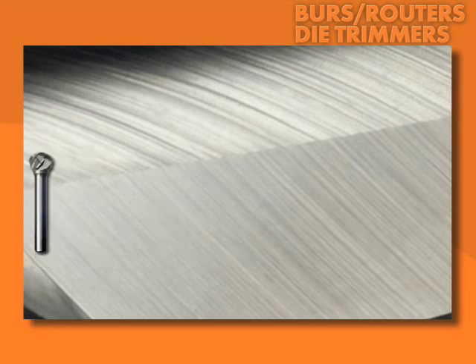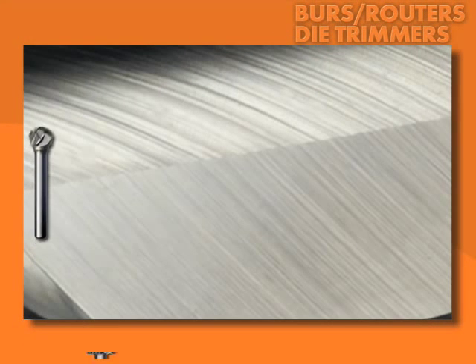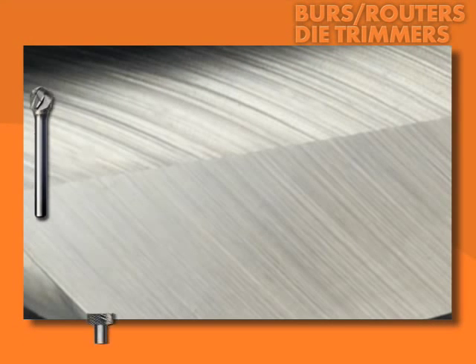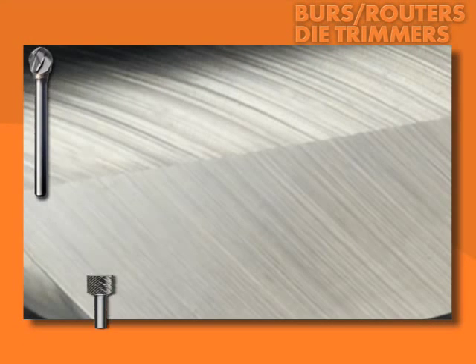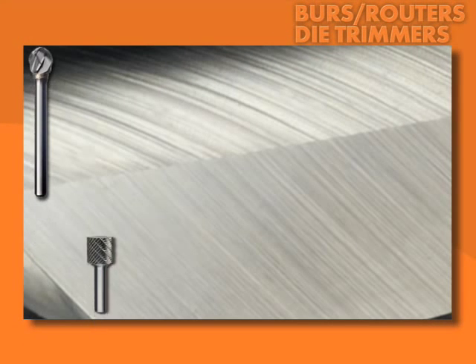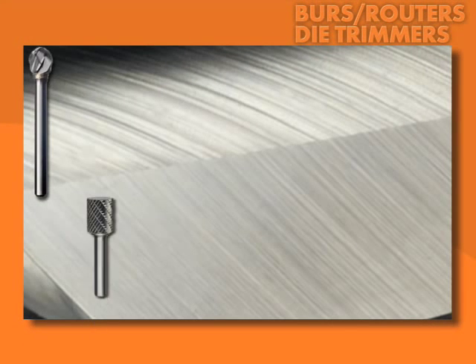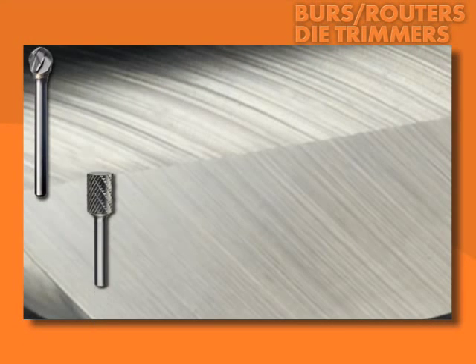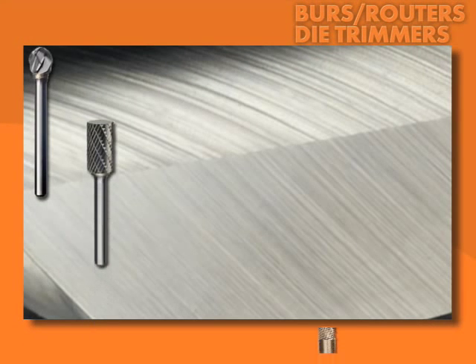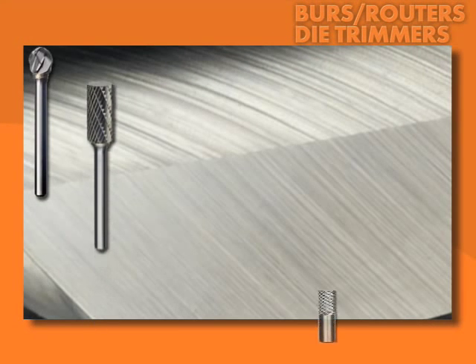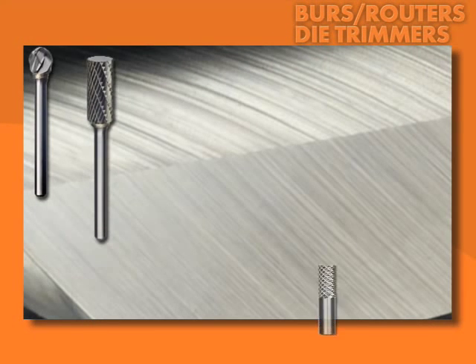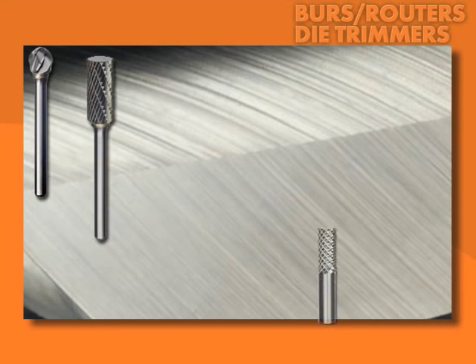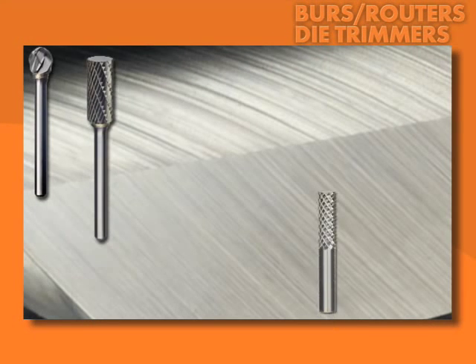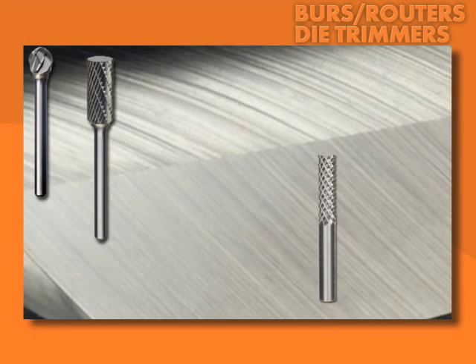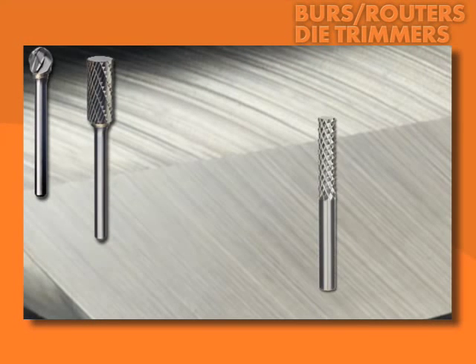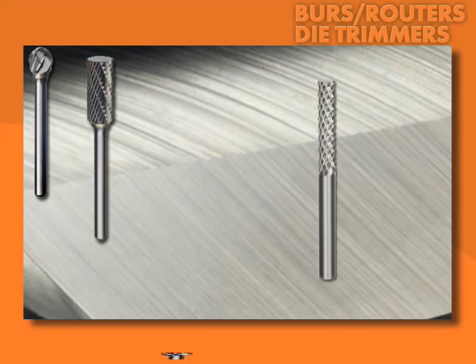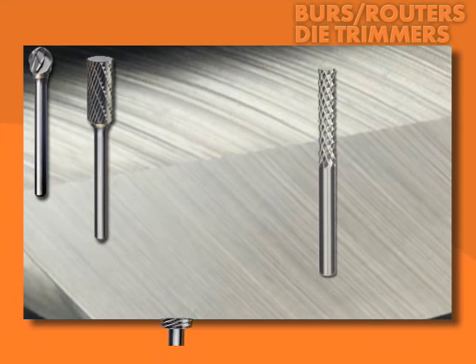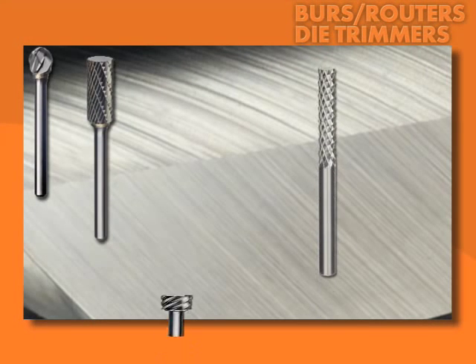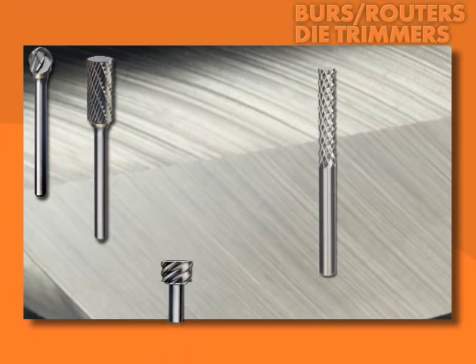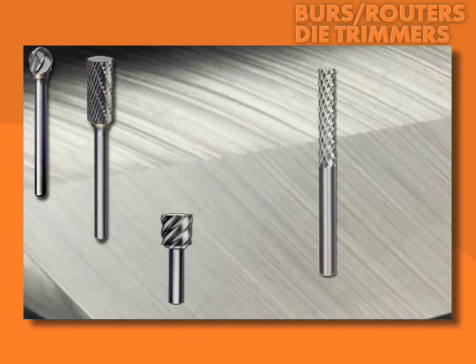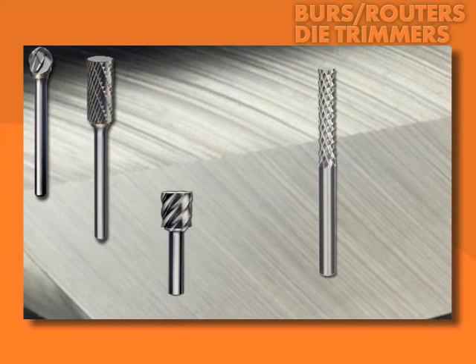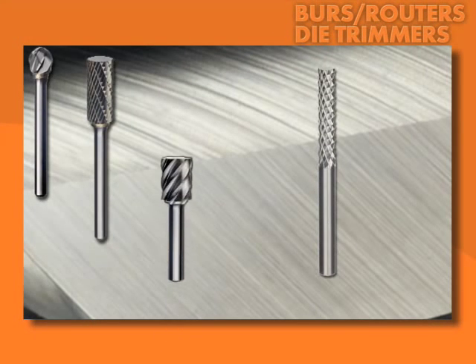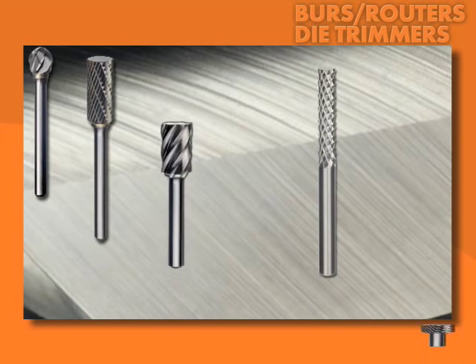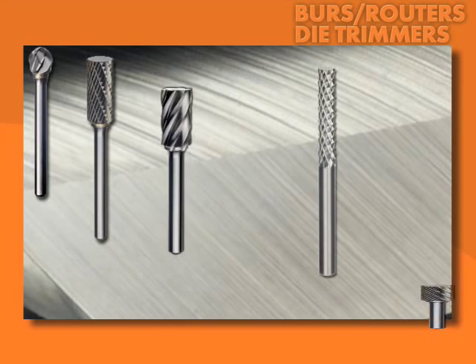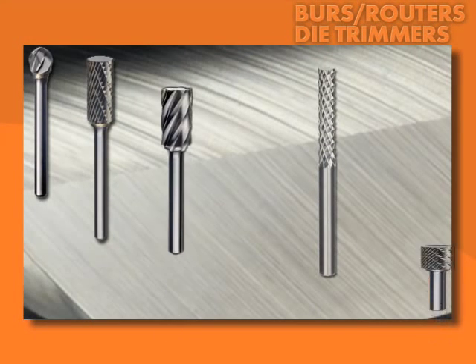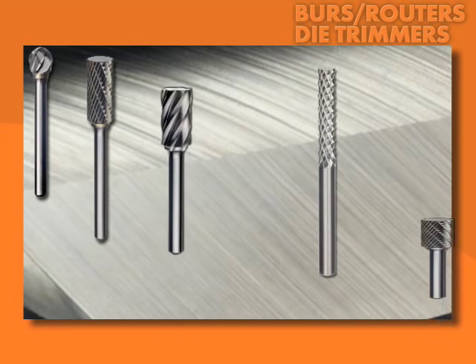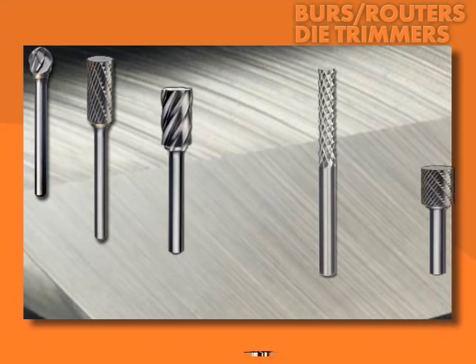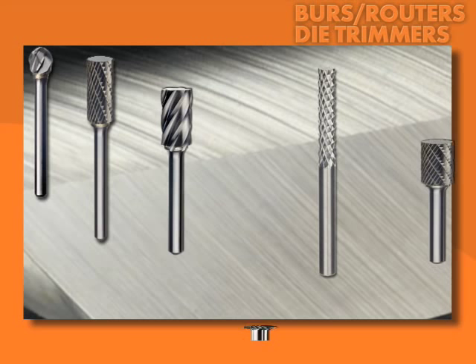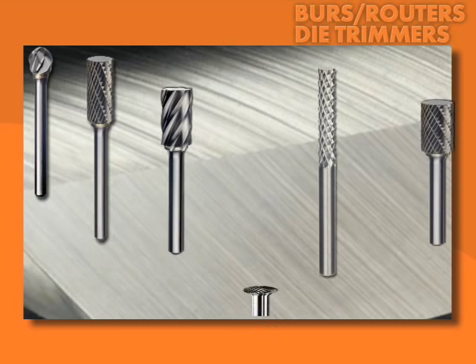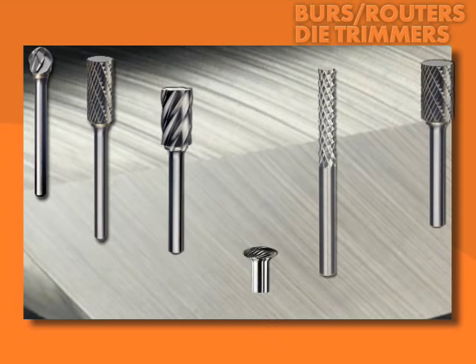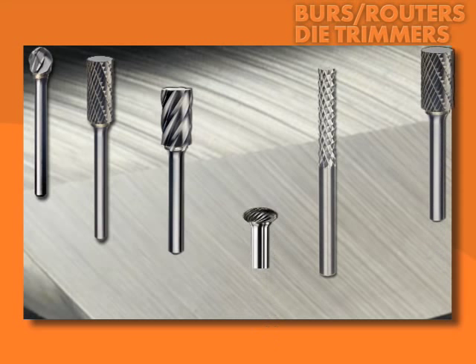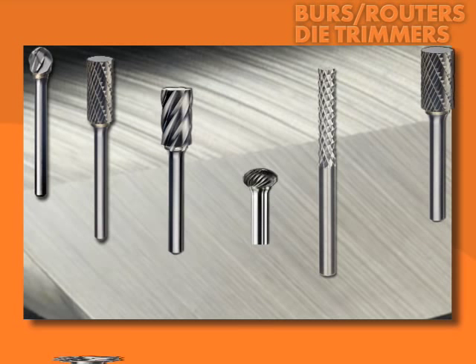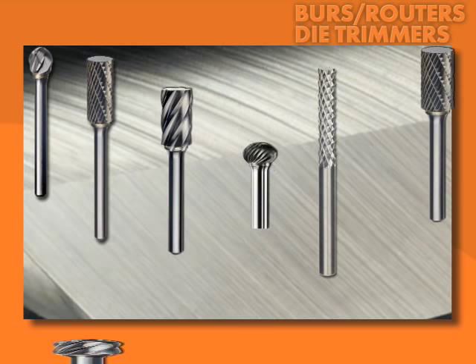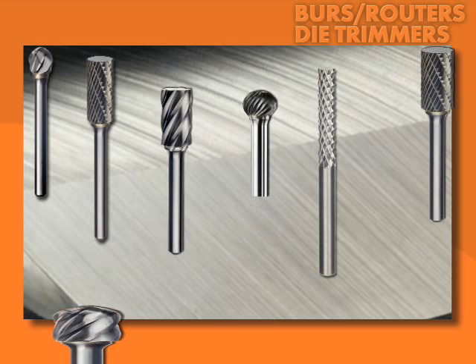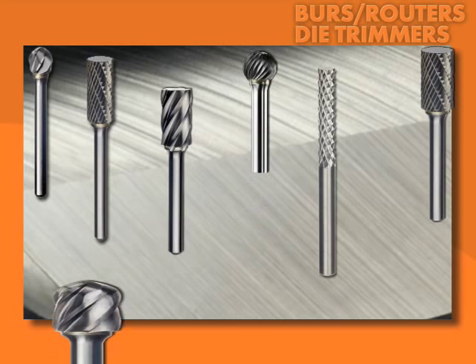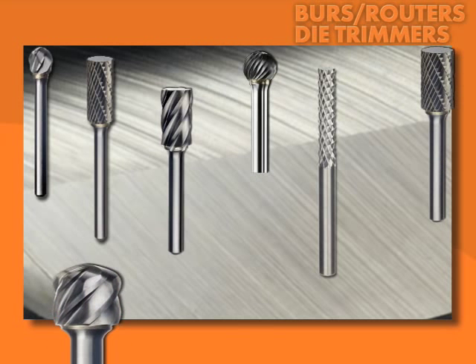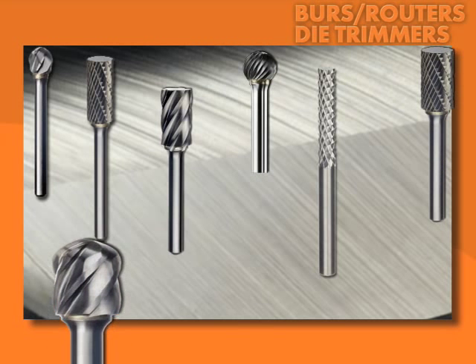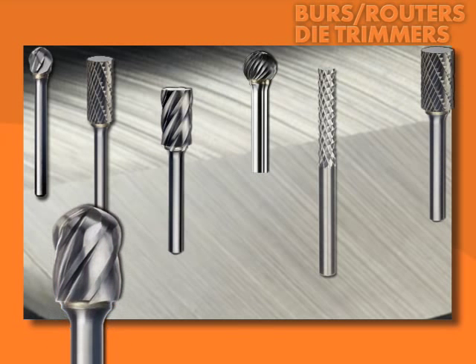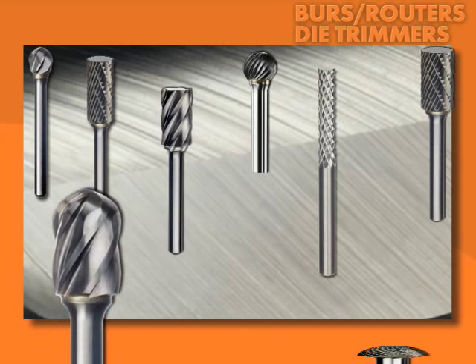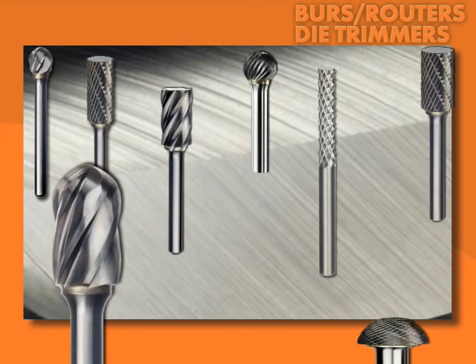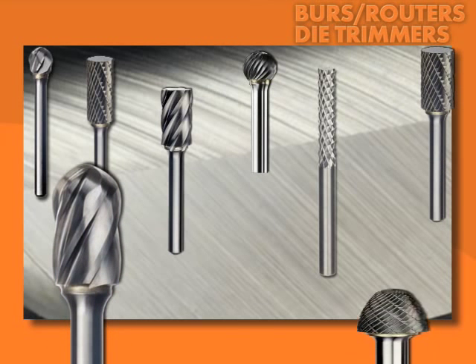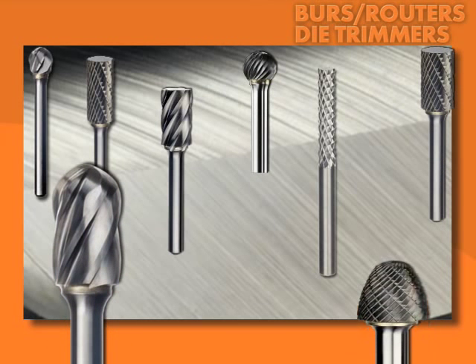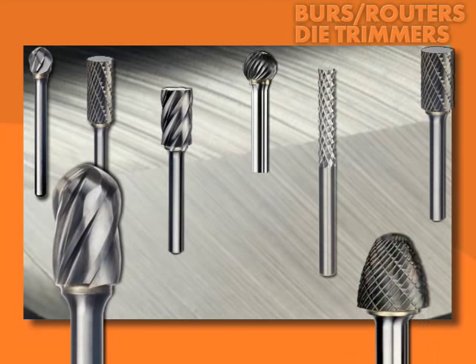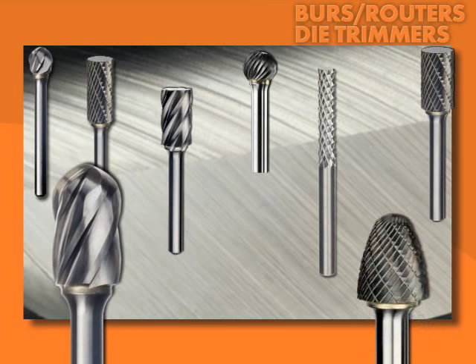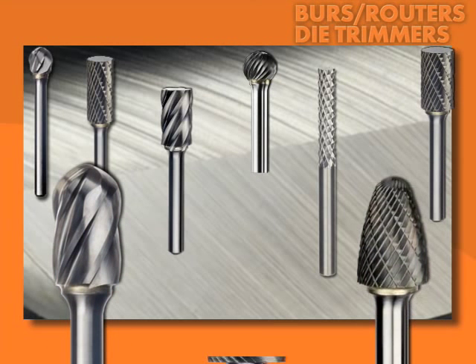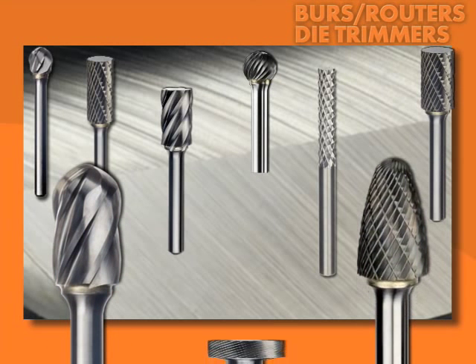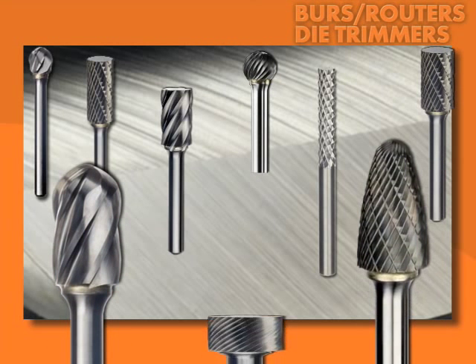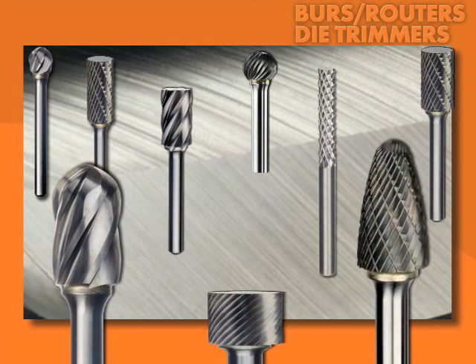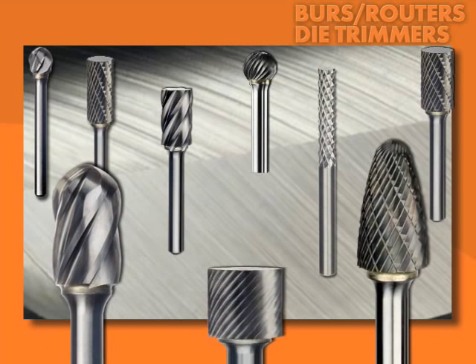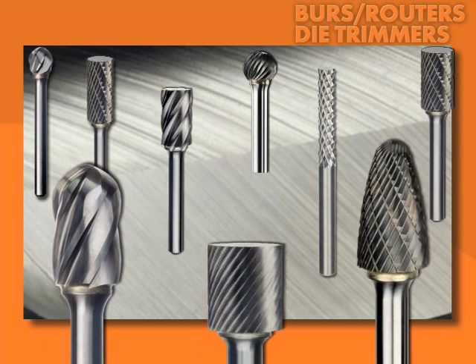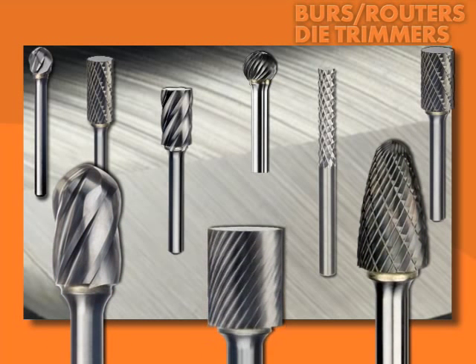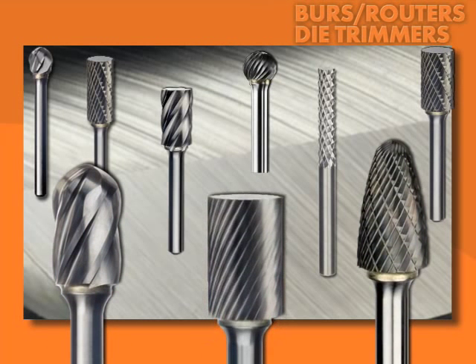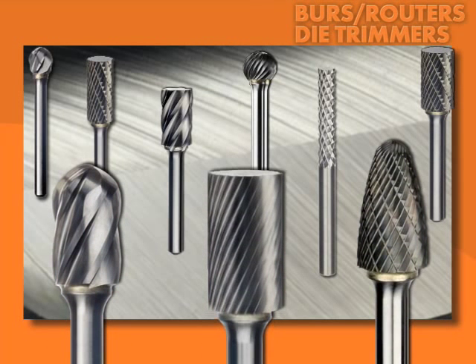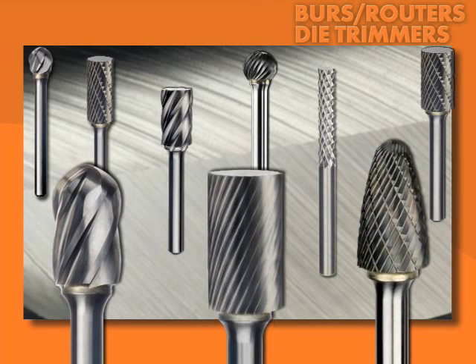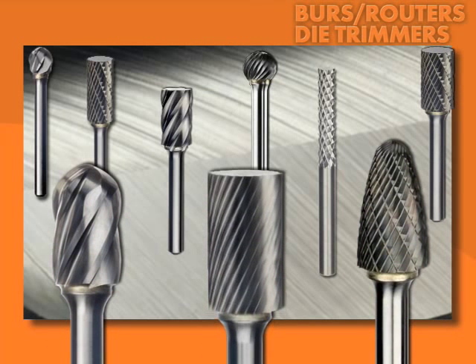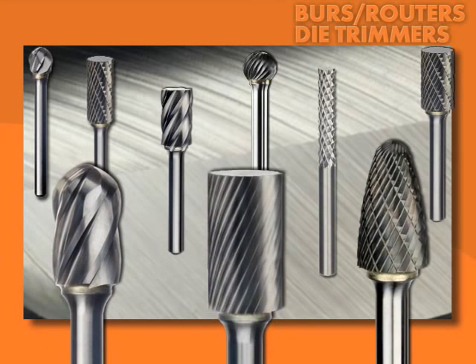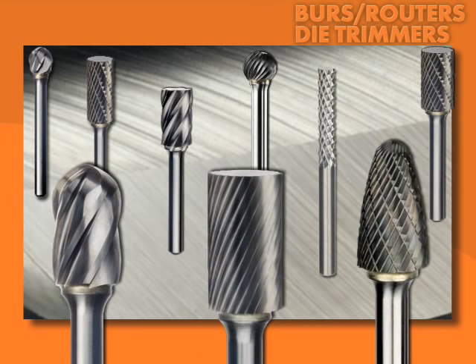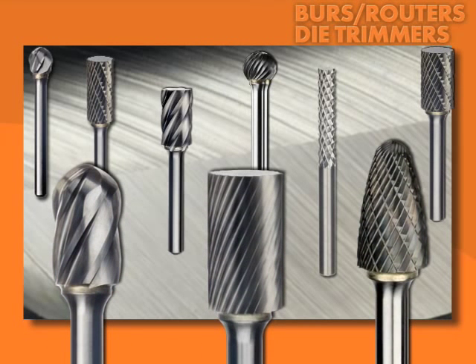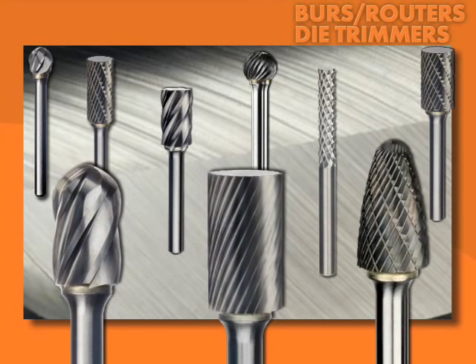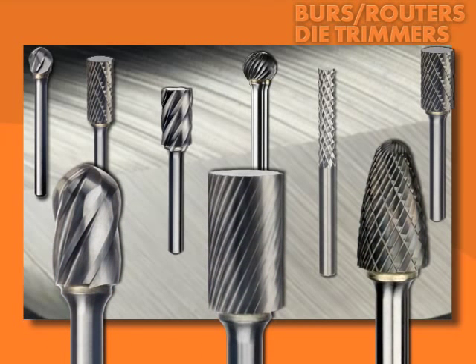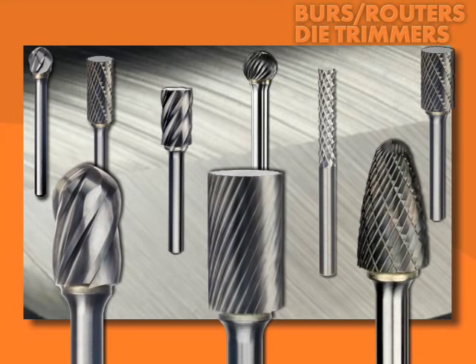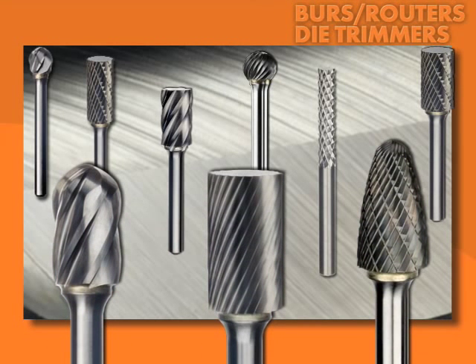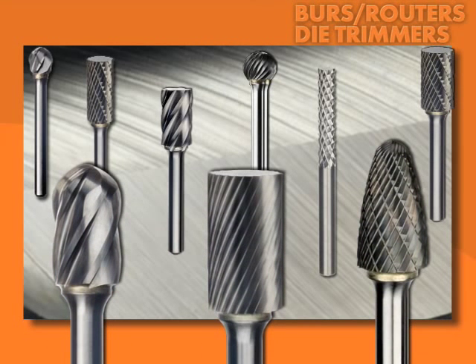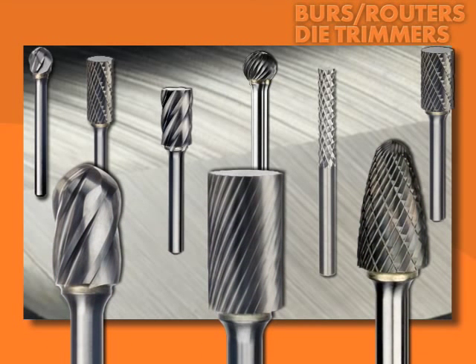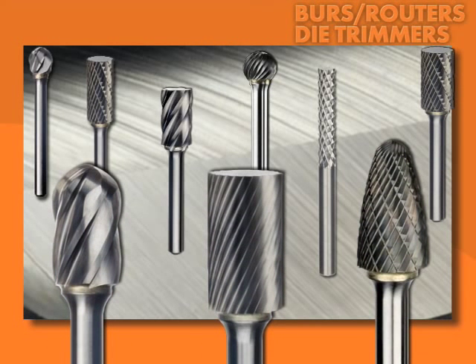Select the shape that conforms to your workpiece. Emco Burrs come in all kinds of shapes to create all kinds of features.